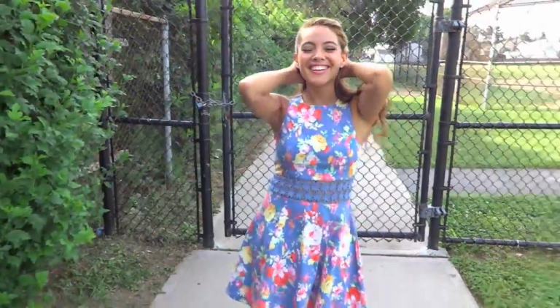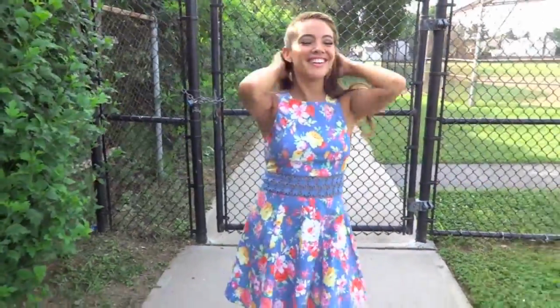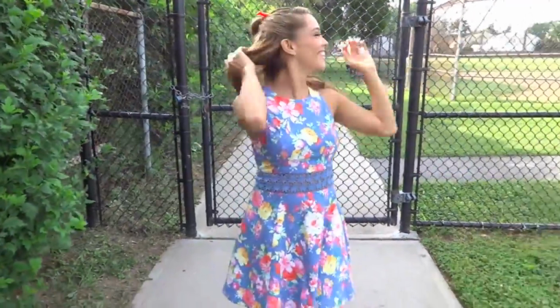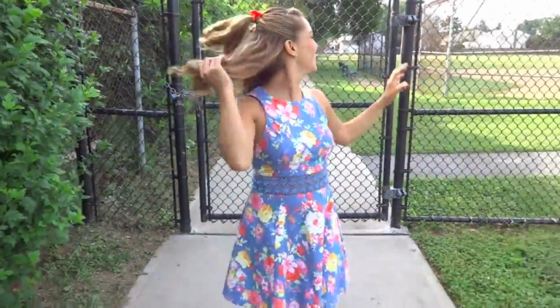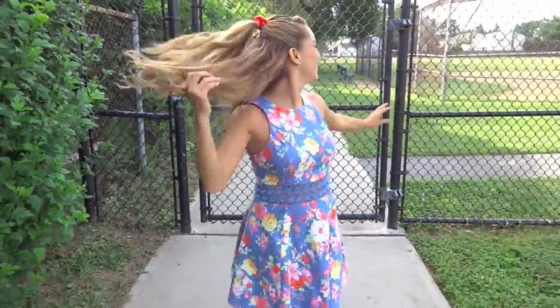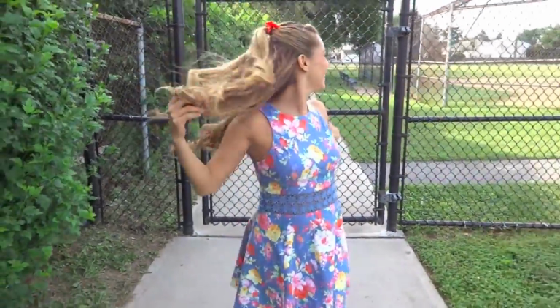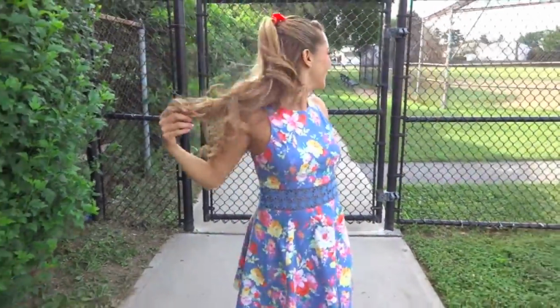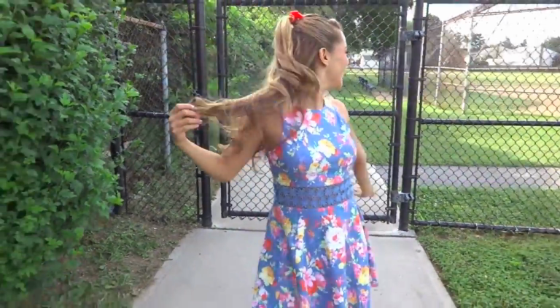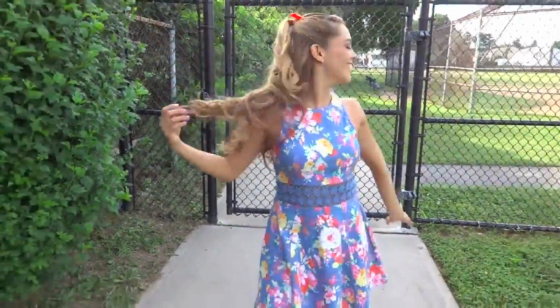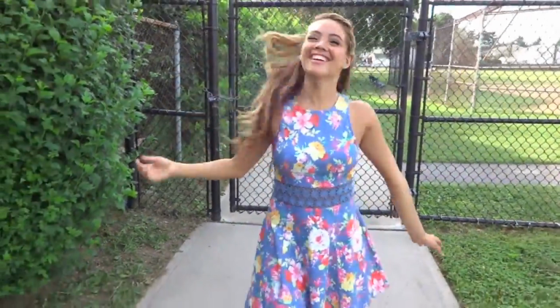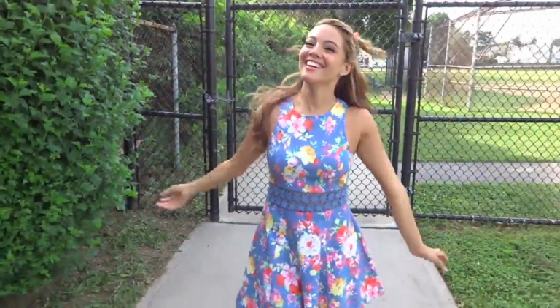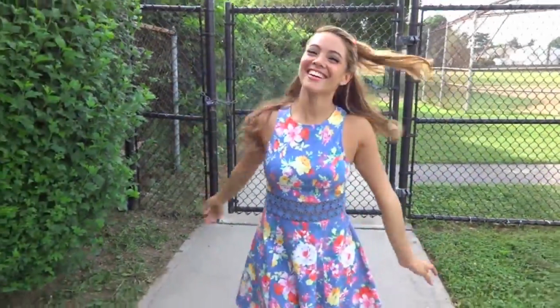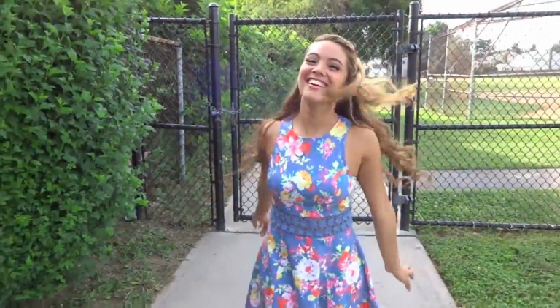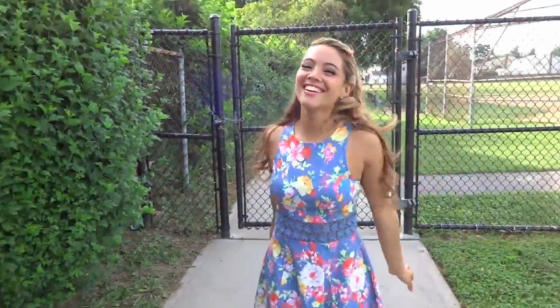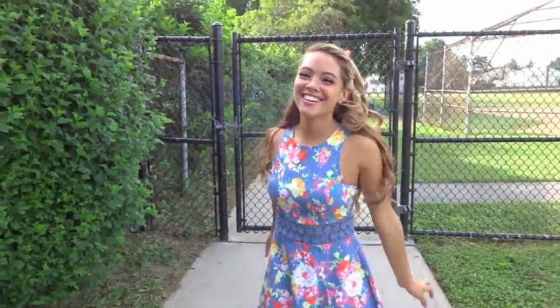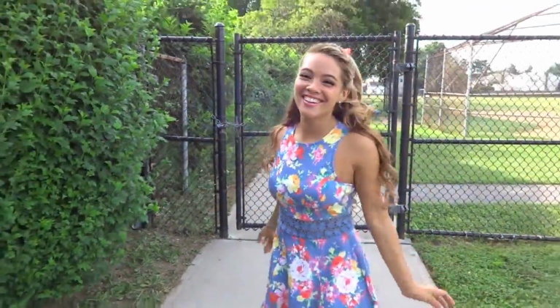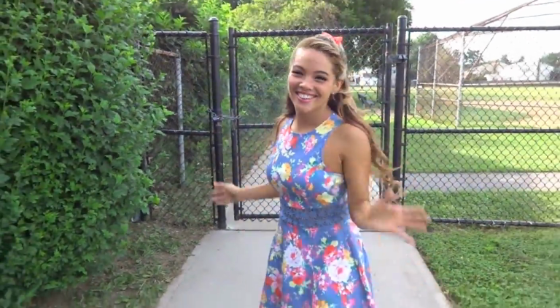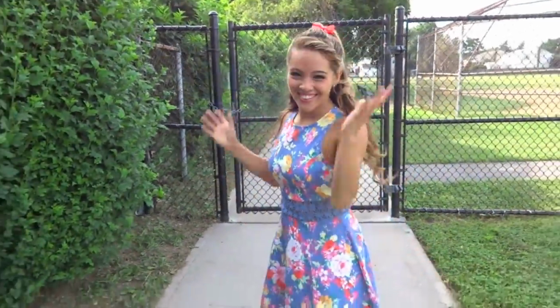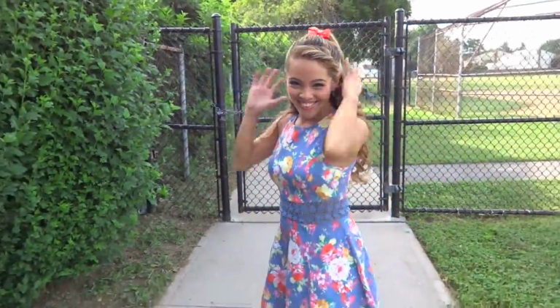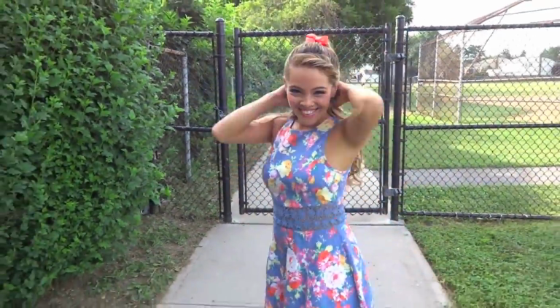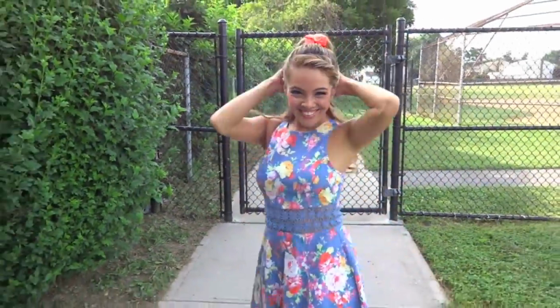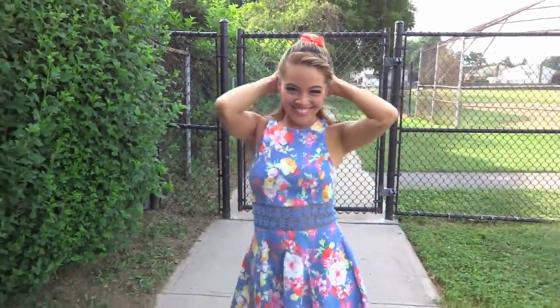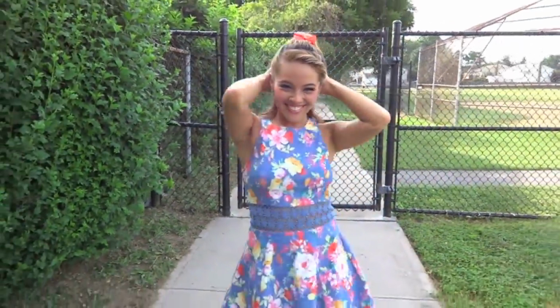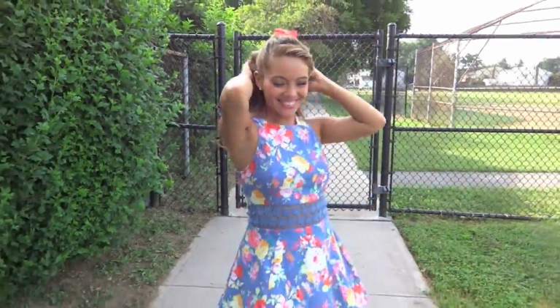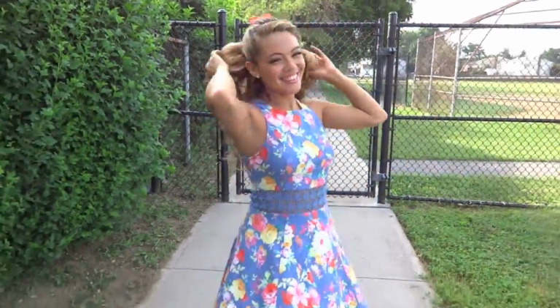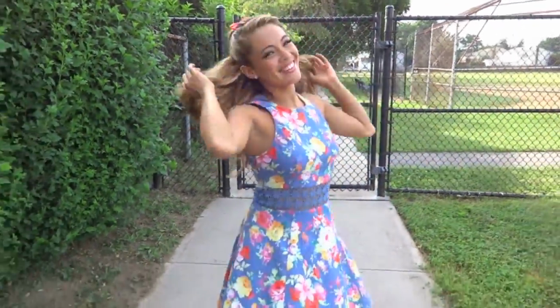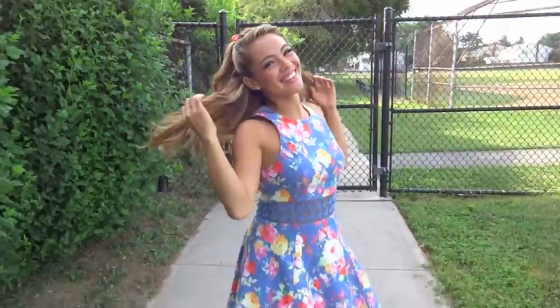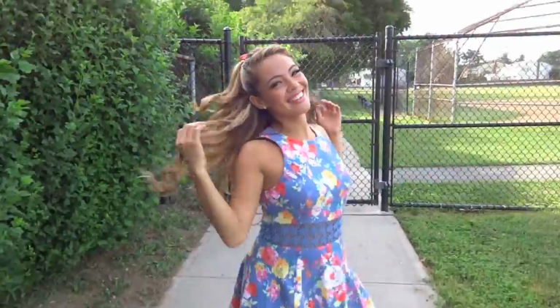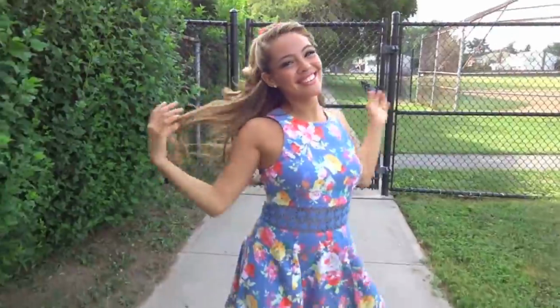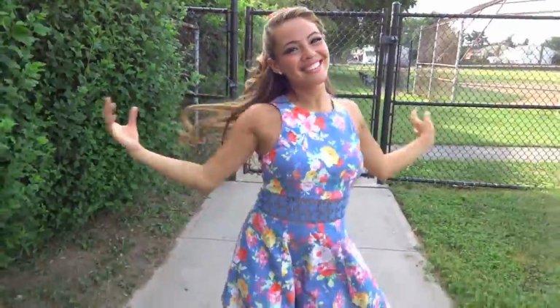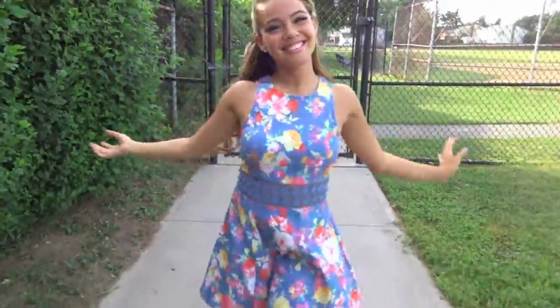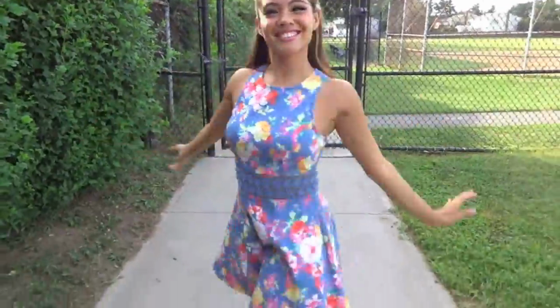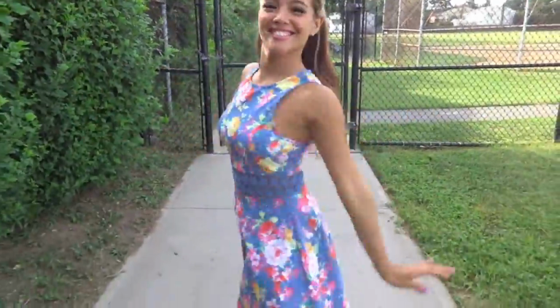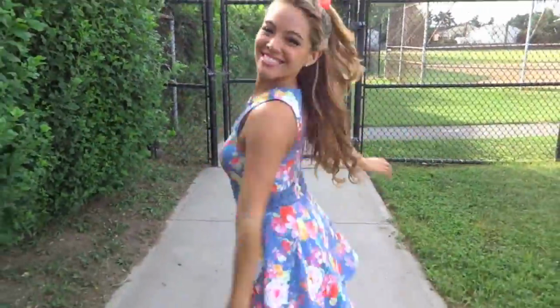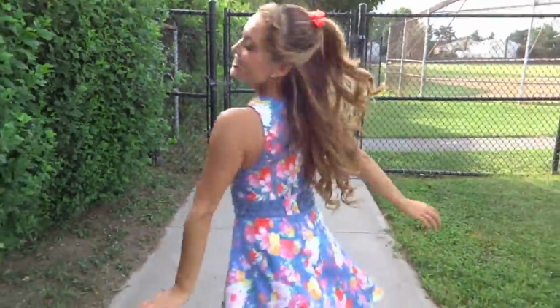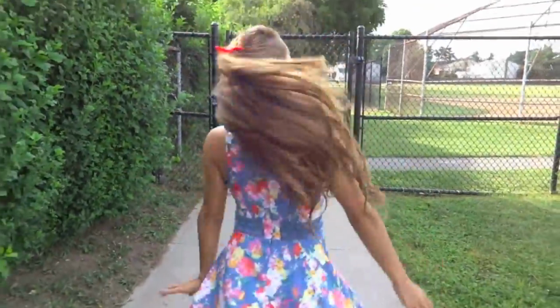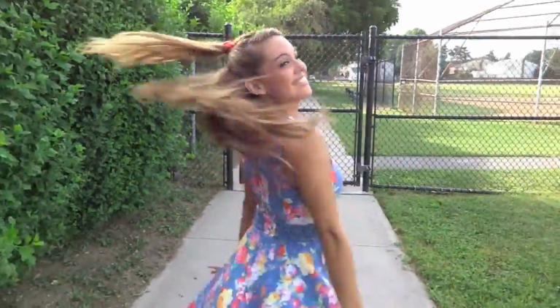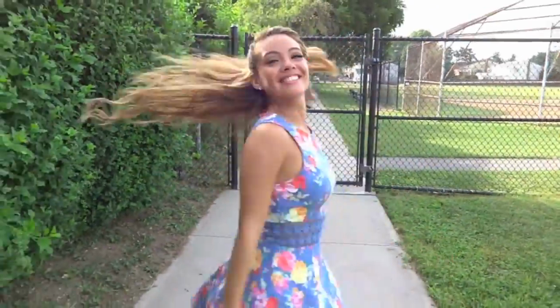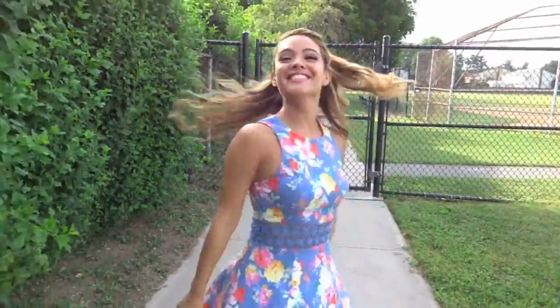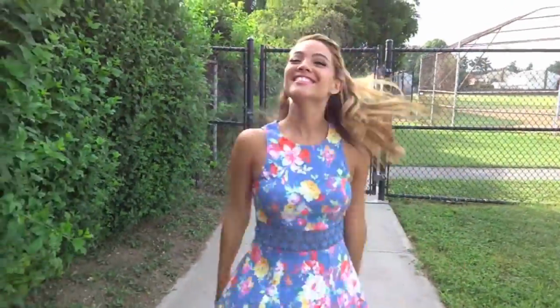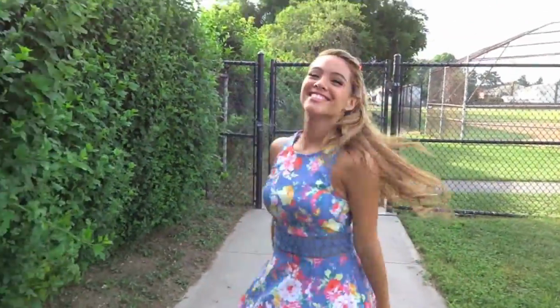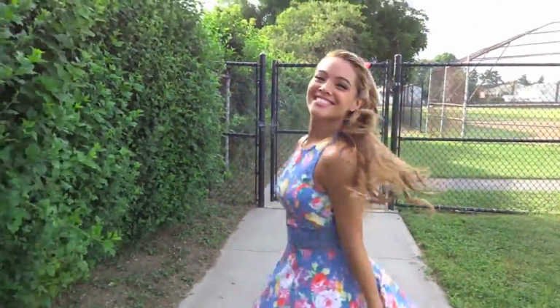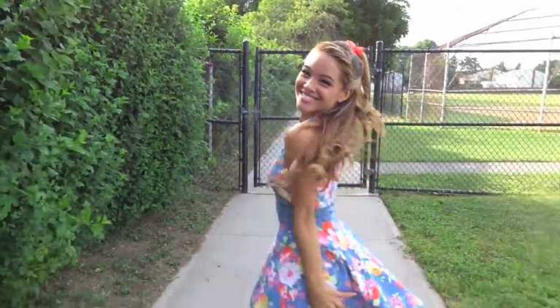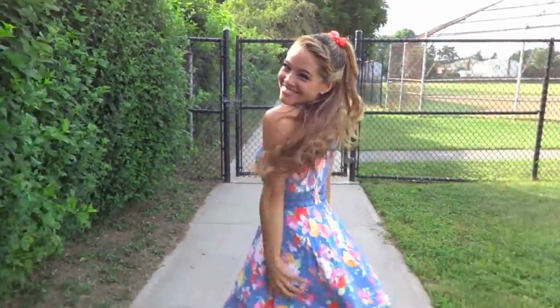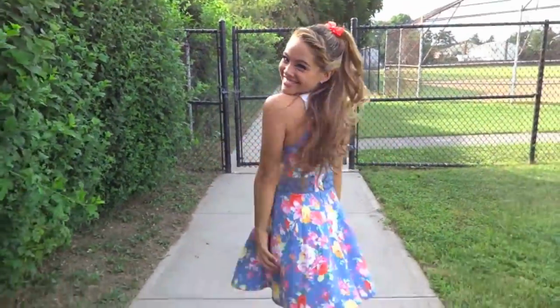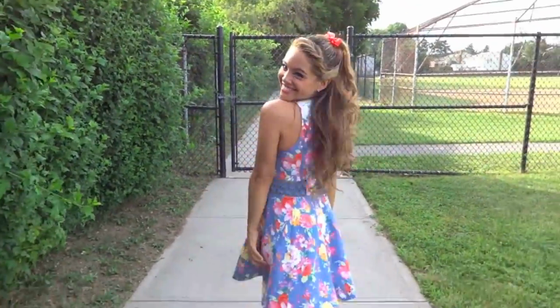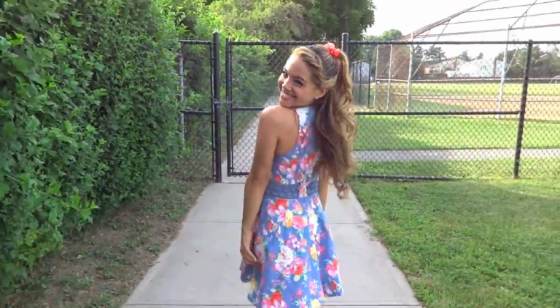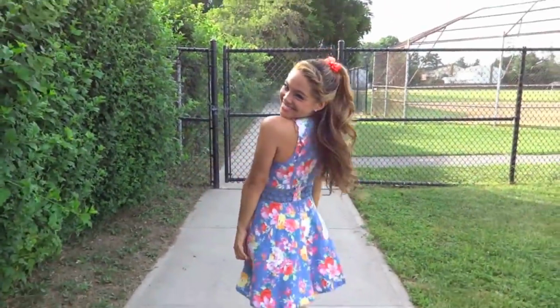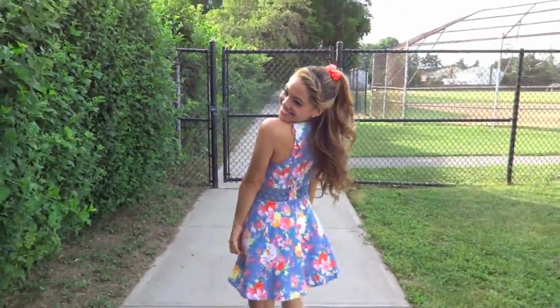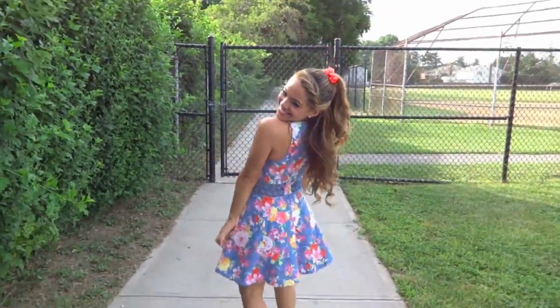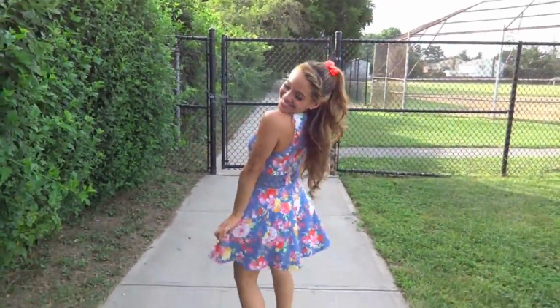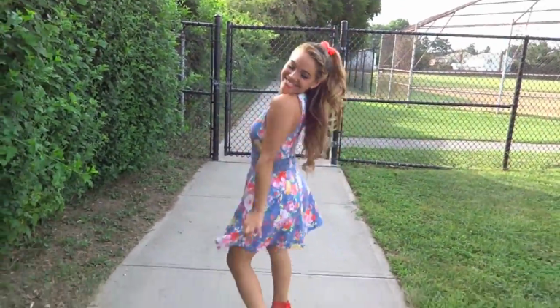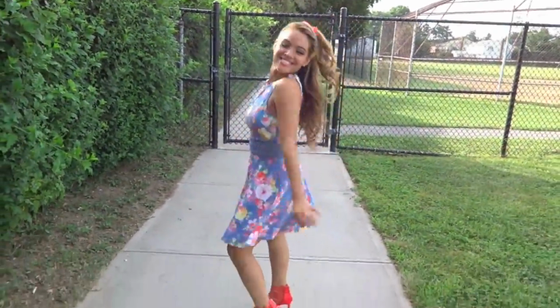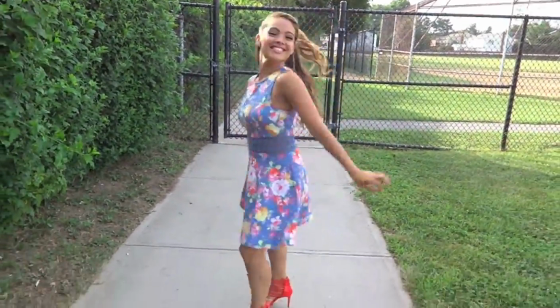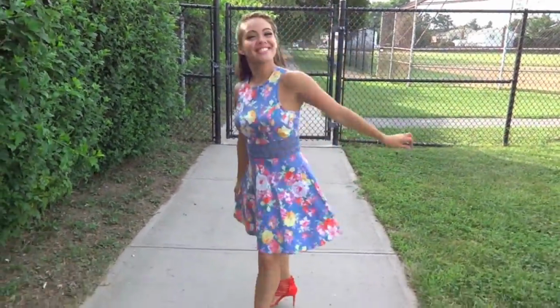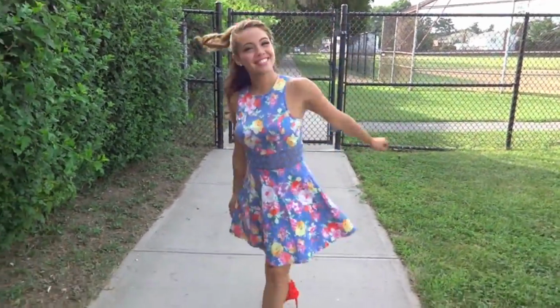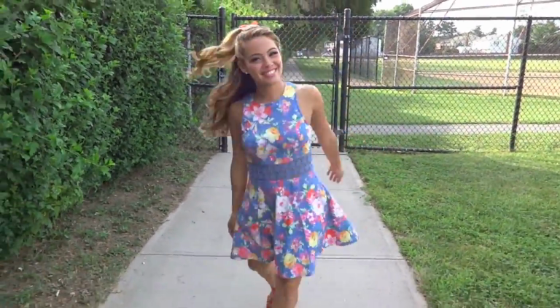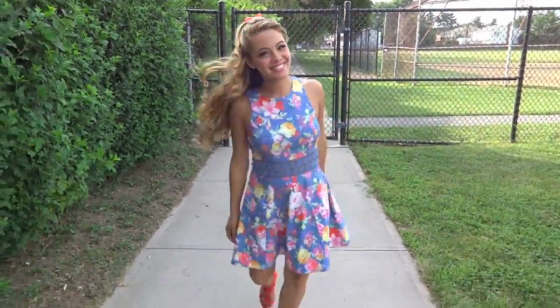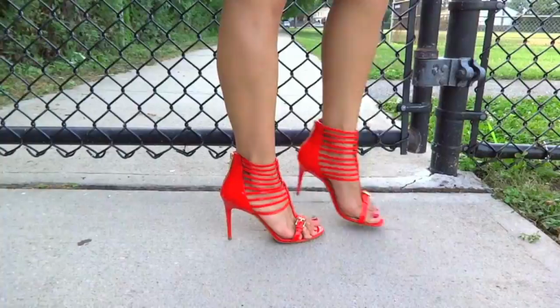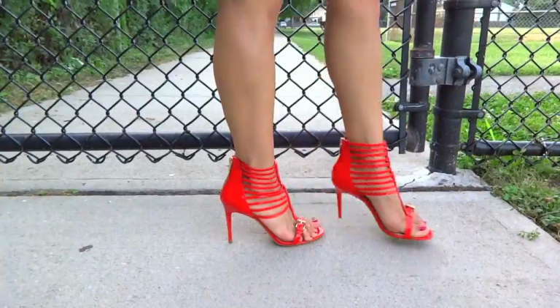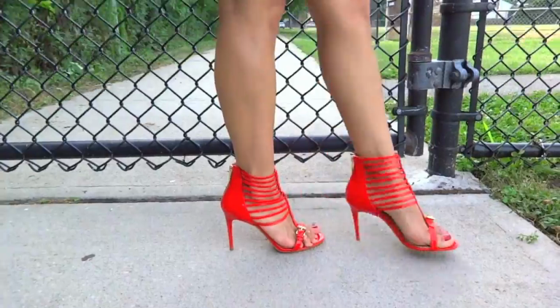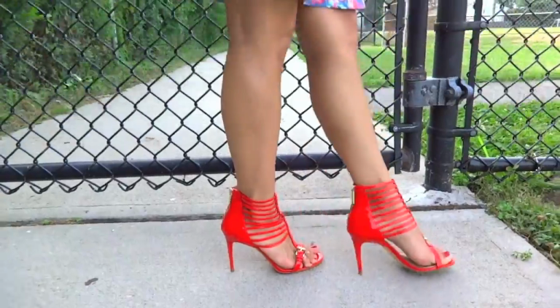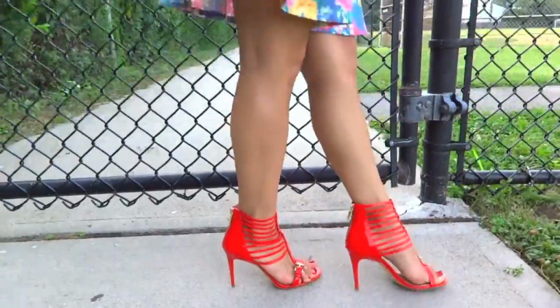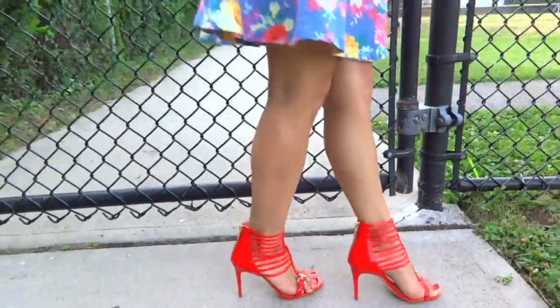Hey everyone! If you want to get Ariana Grande's complete look — hair, makeup and all — then I suggest you keep on watching.